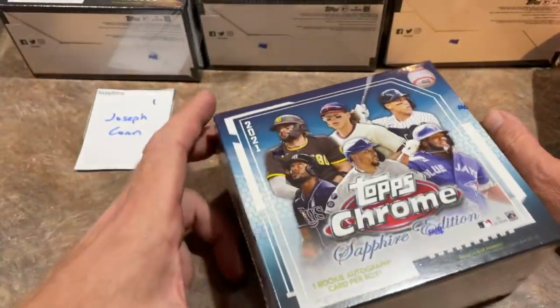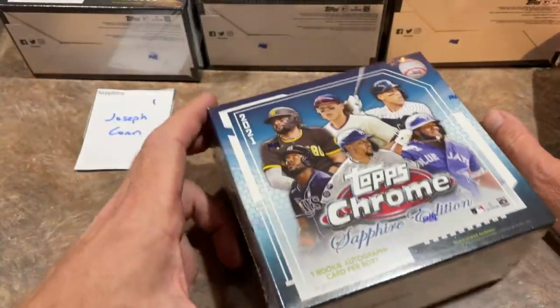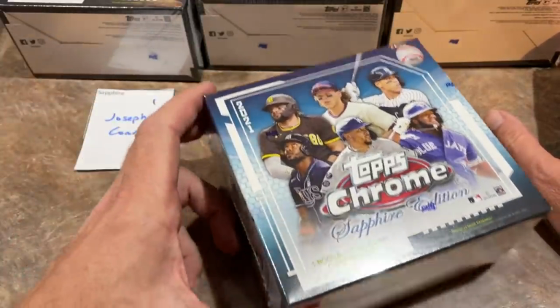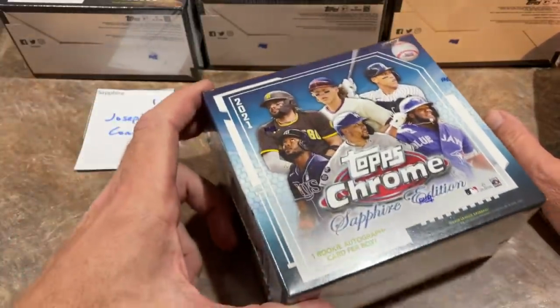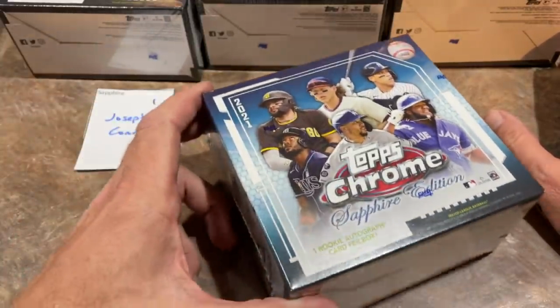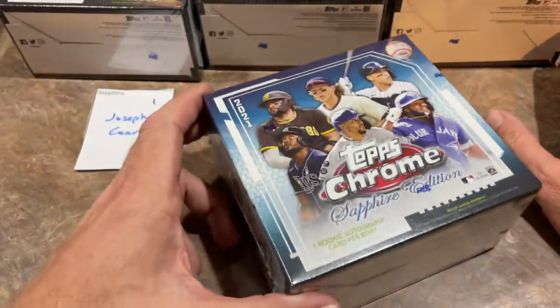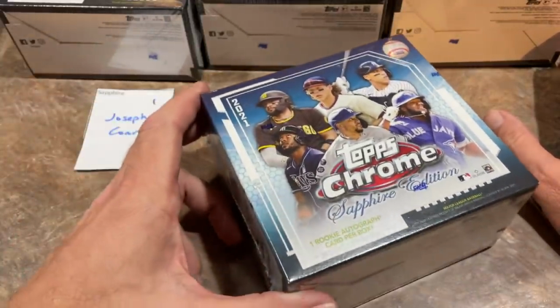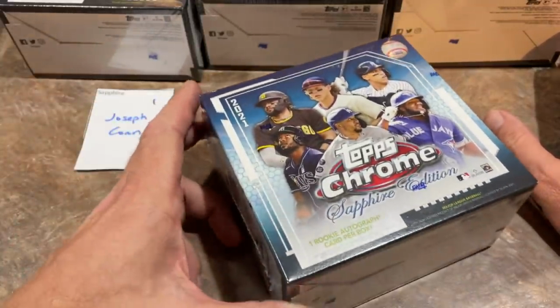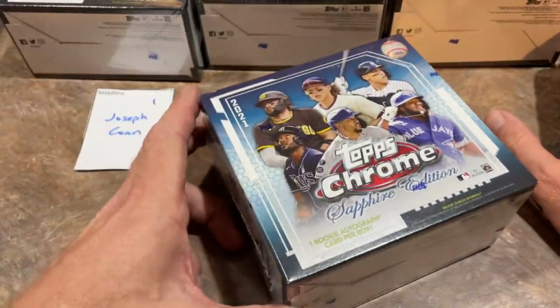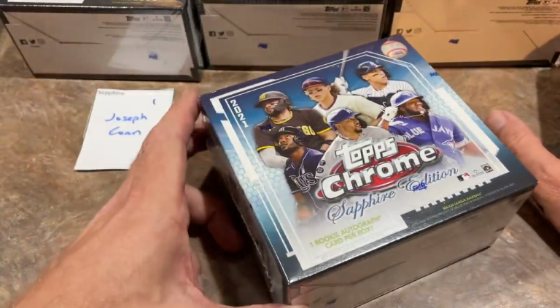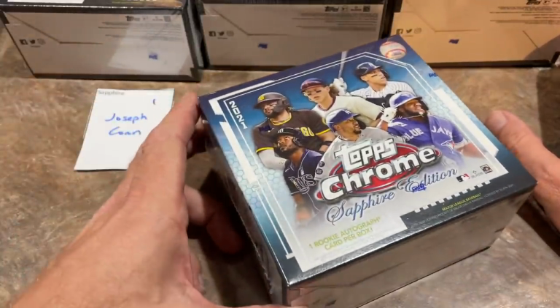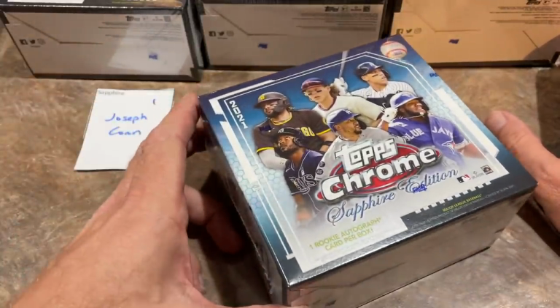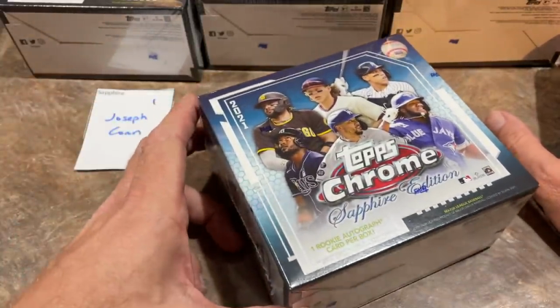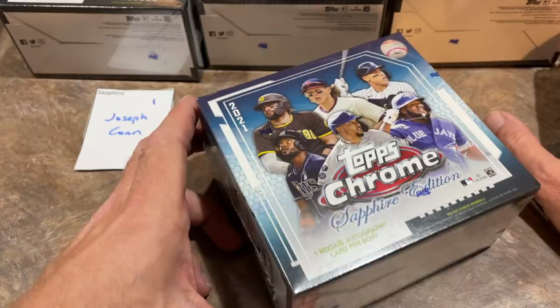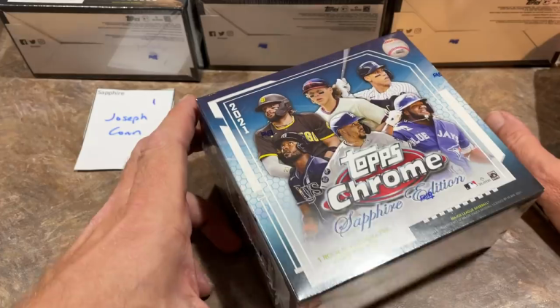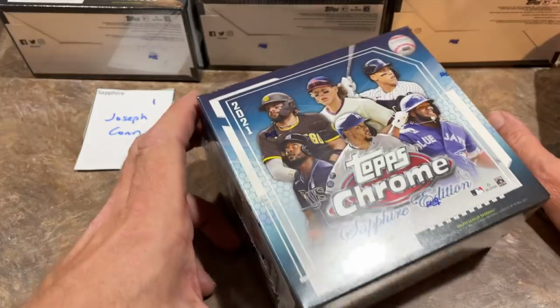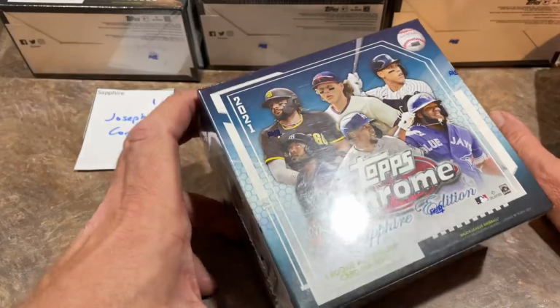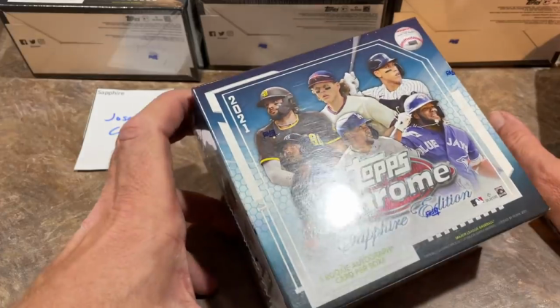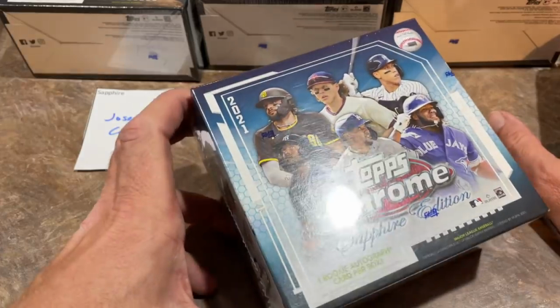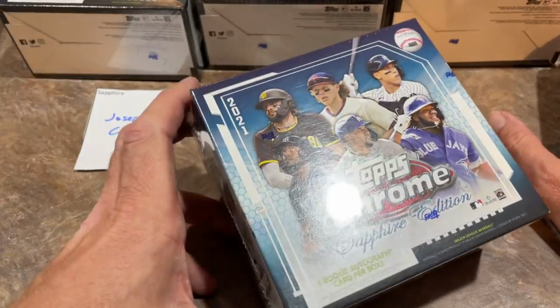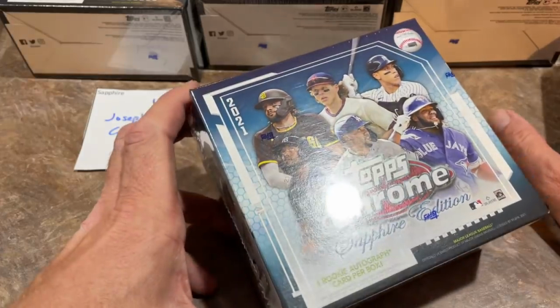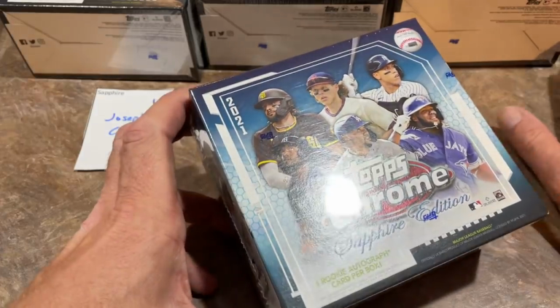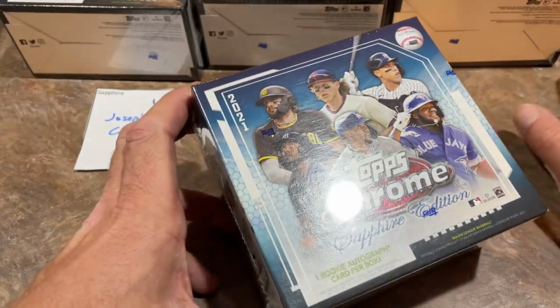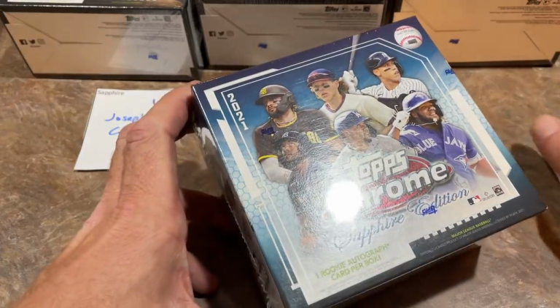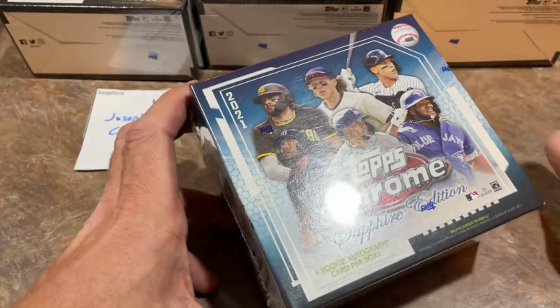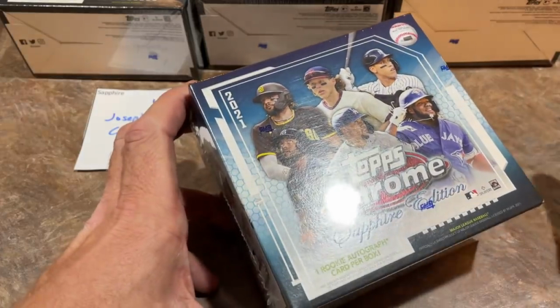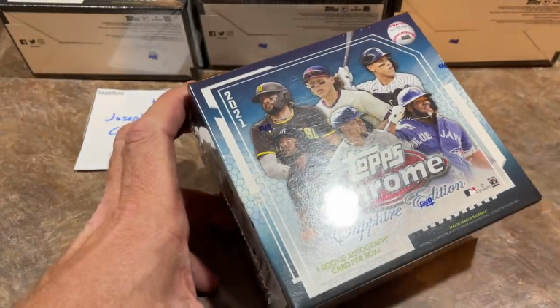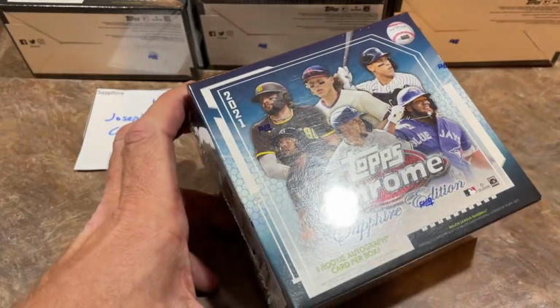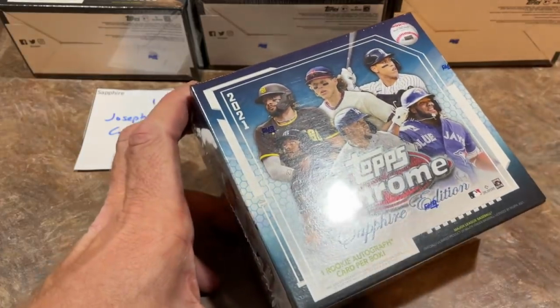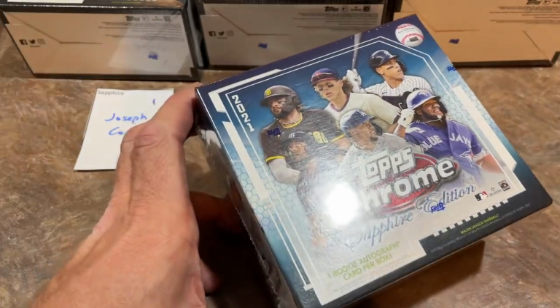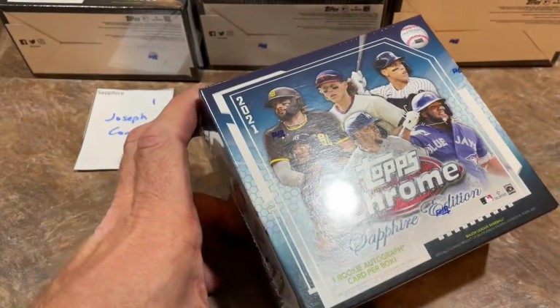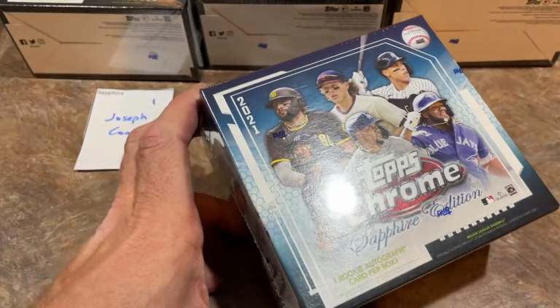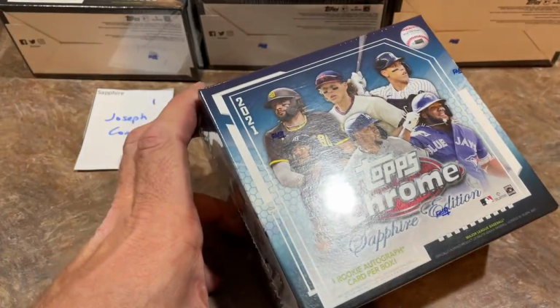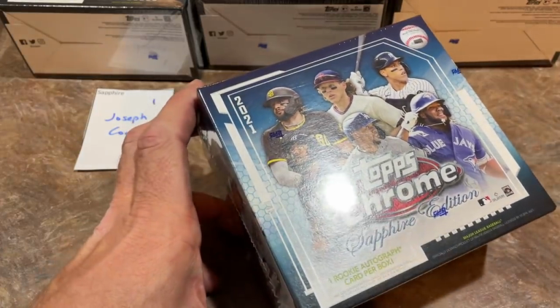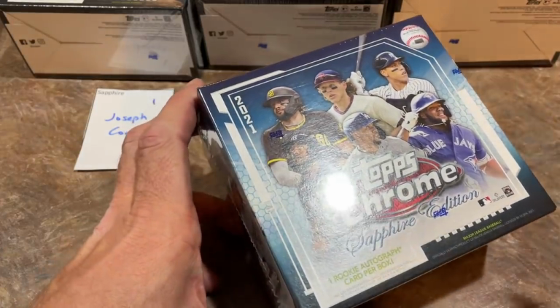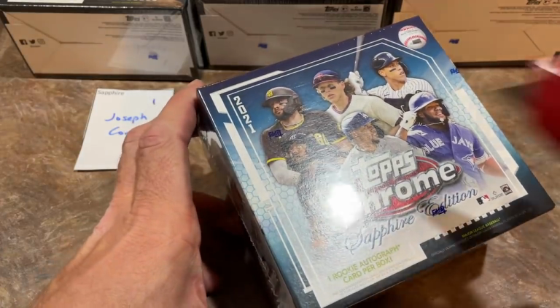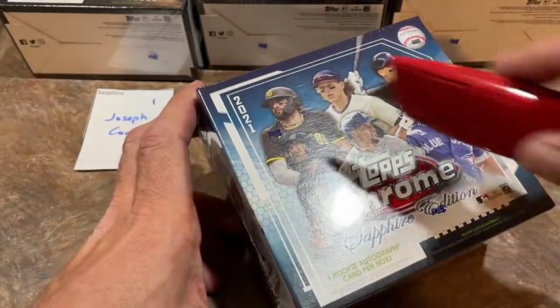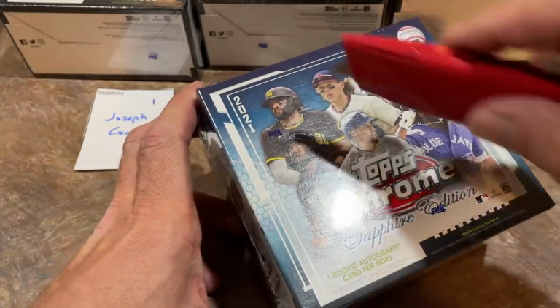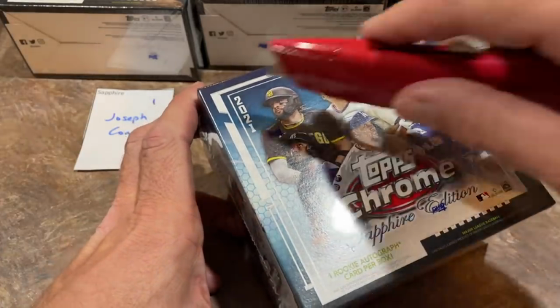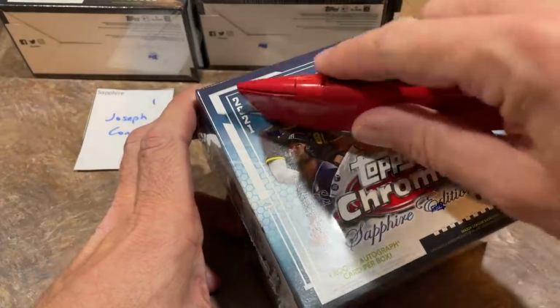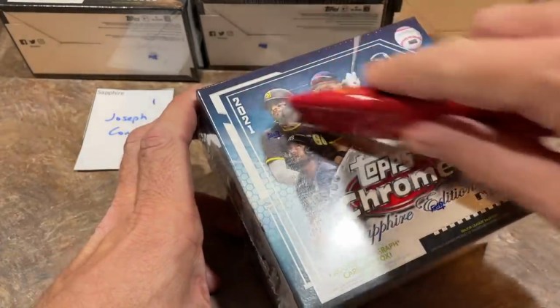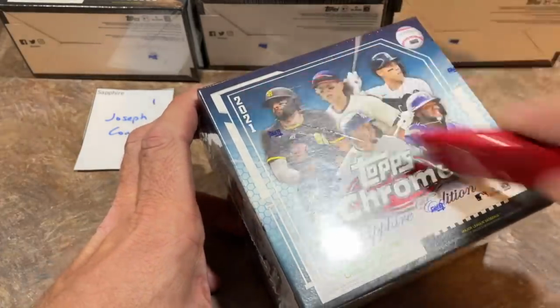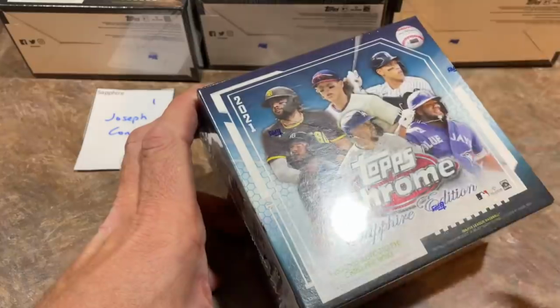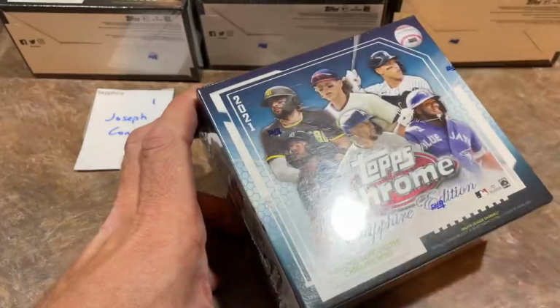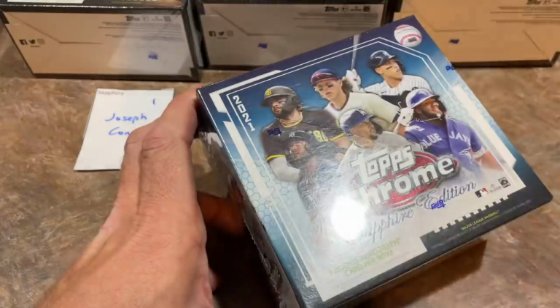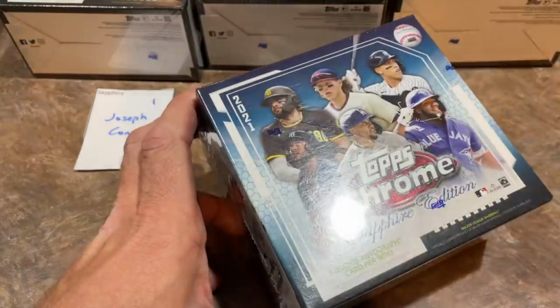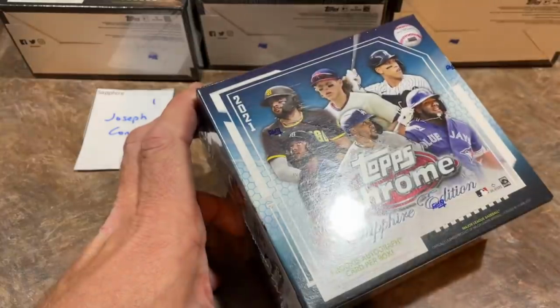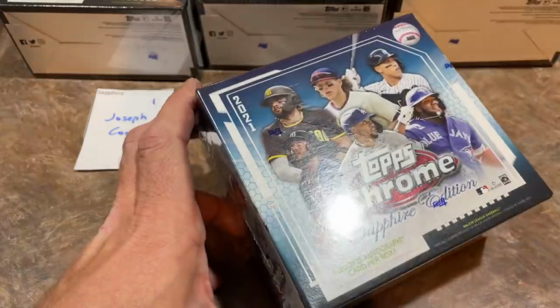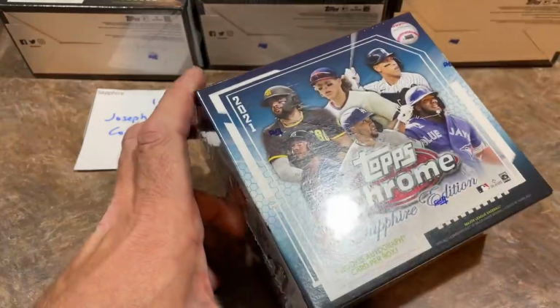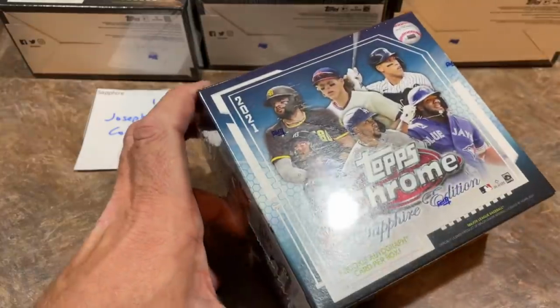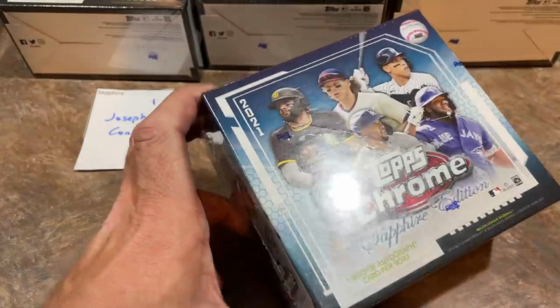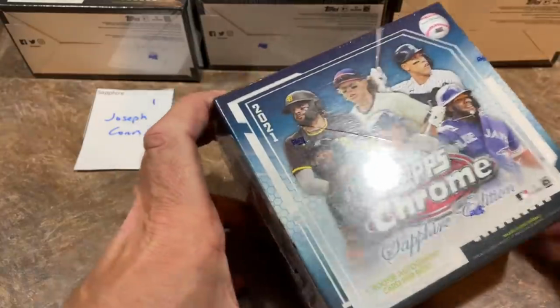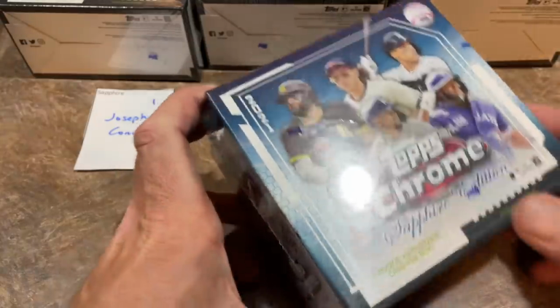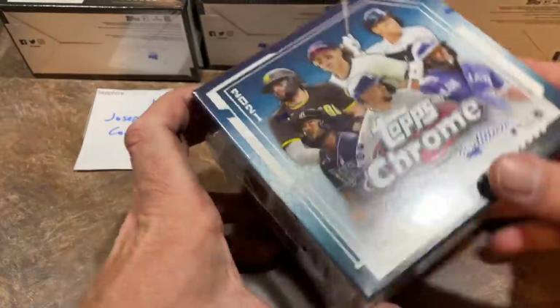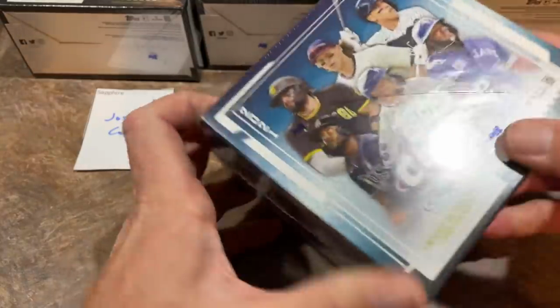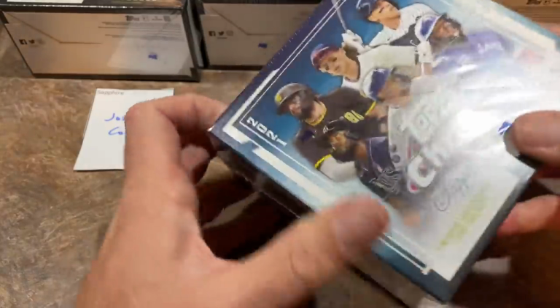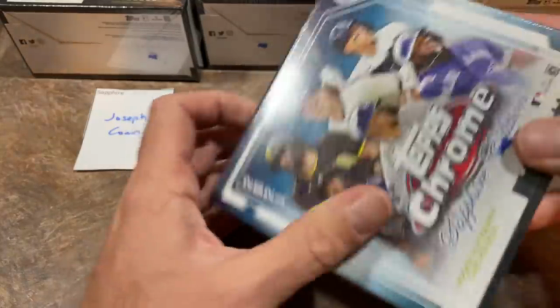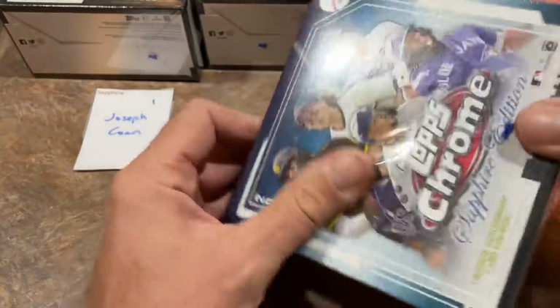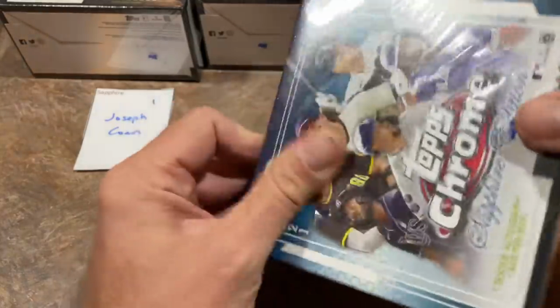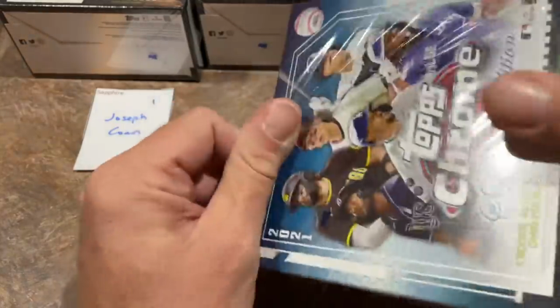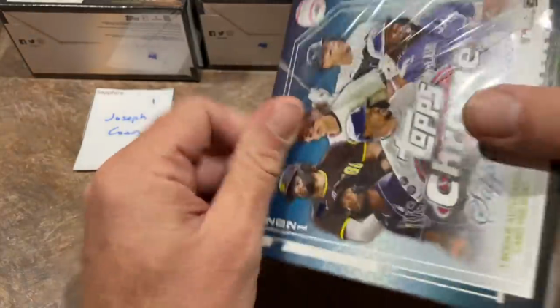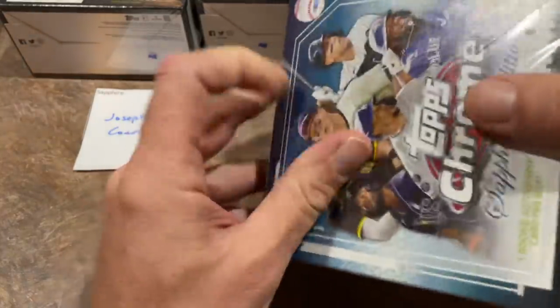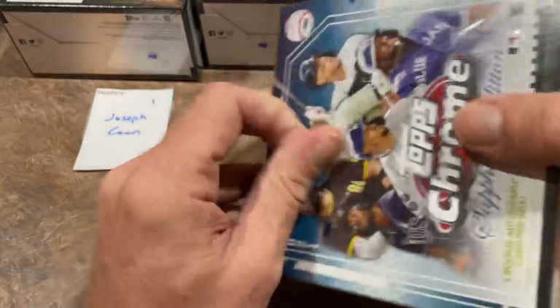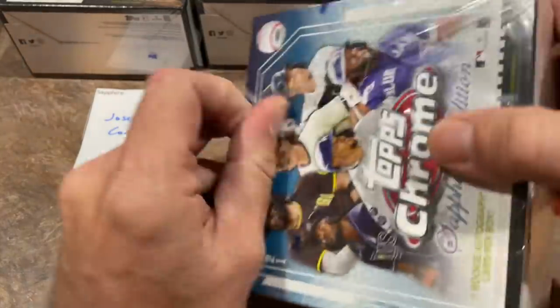These boxes are for our Patreon members. If you'd like to check us out on Patreon, it is $4.99 per month to have access to all of our breaks, including preview videos like this one. There's a link down in the description. Joseph, this is your box — let's go ahead and see what we can find for you.